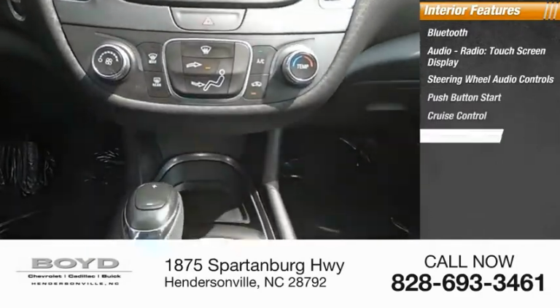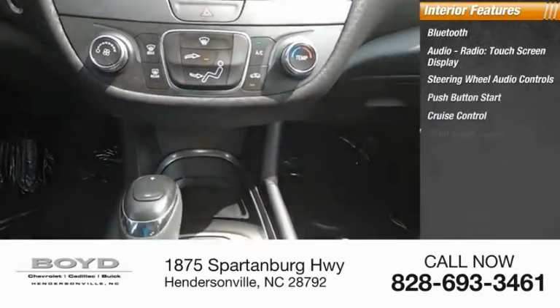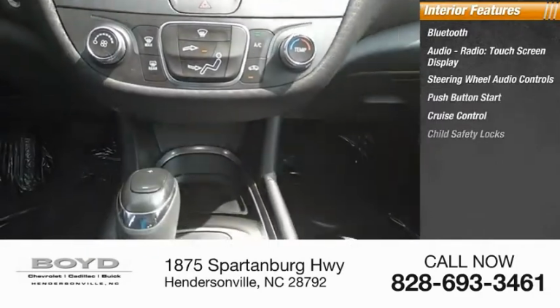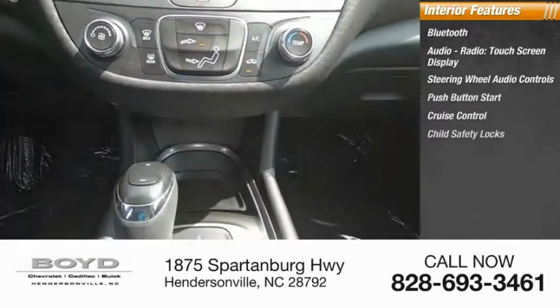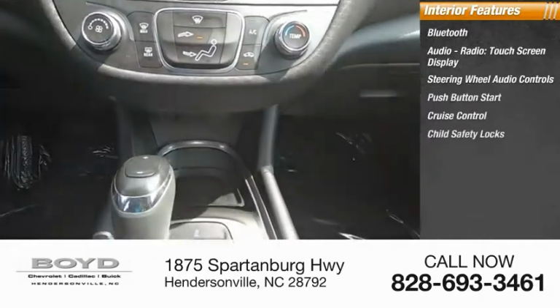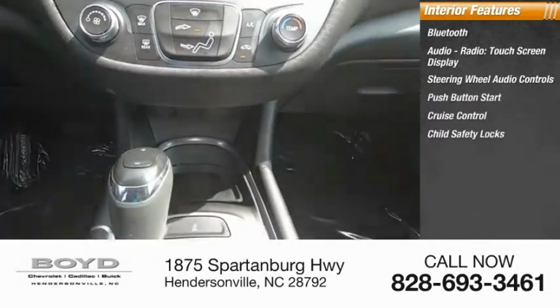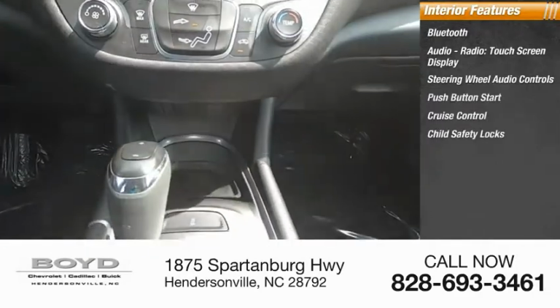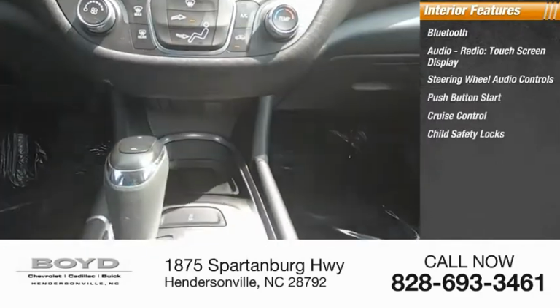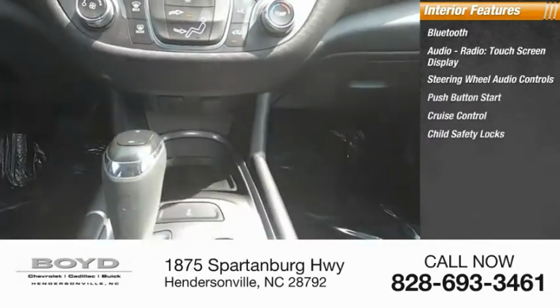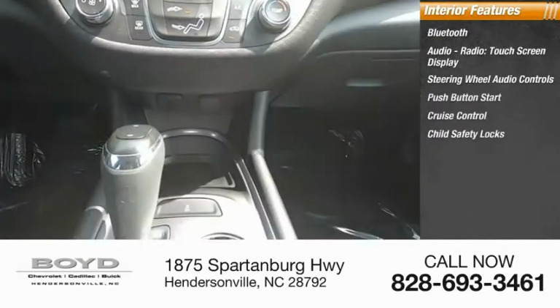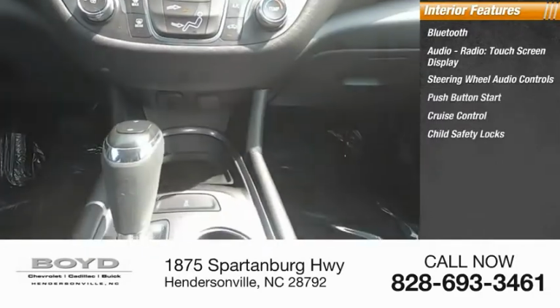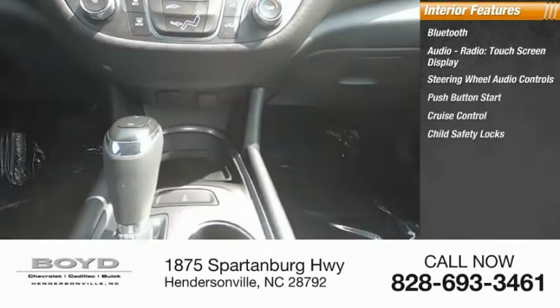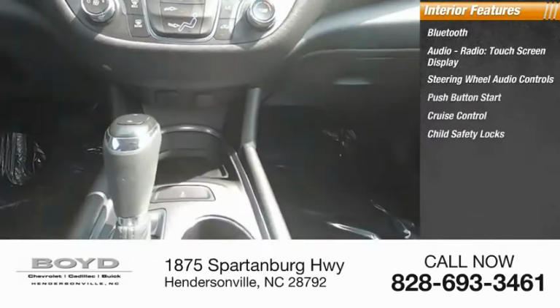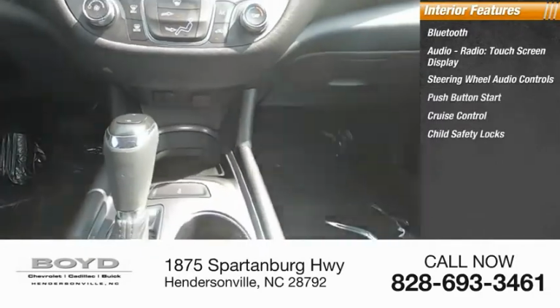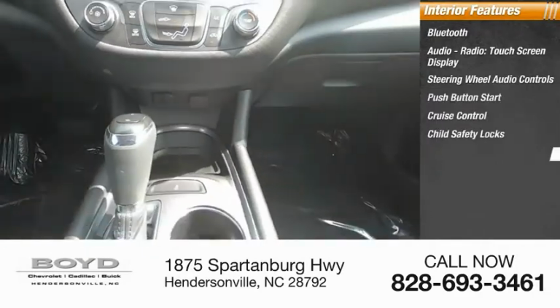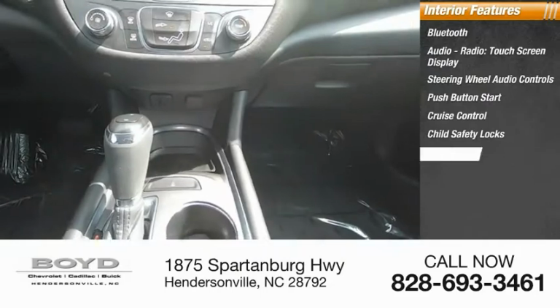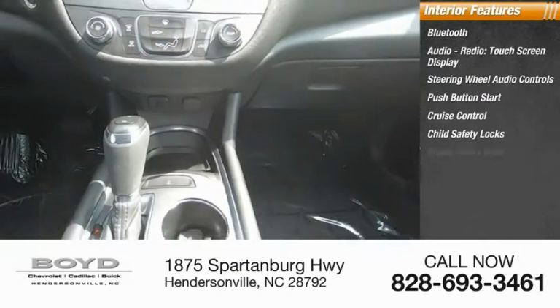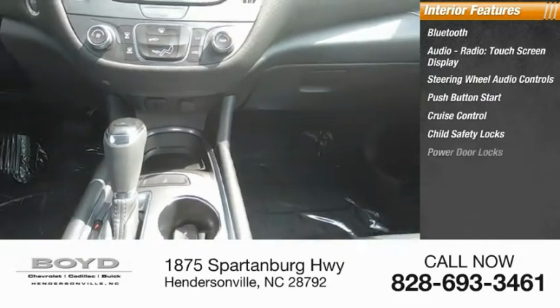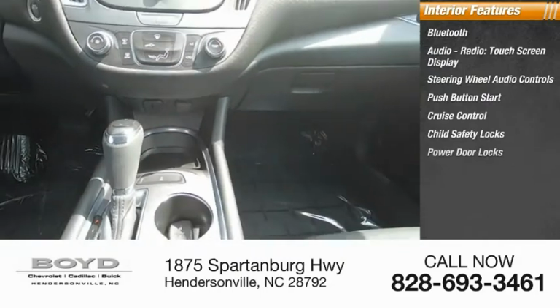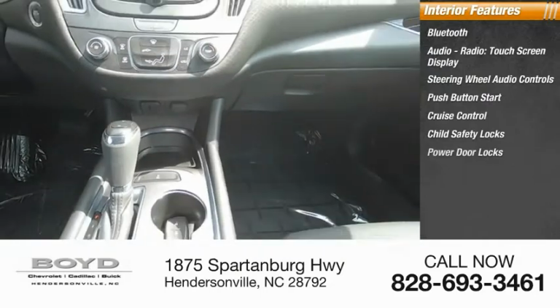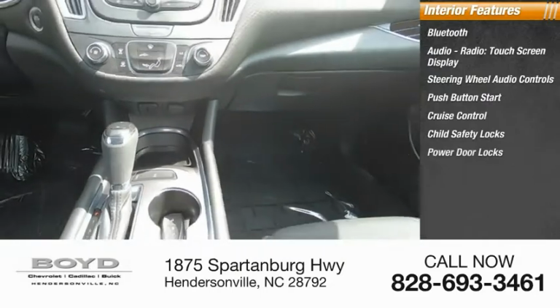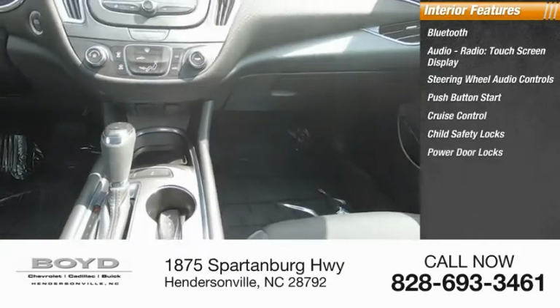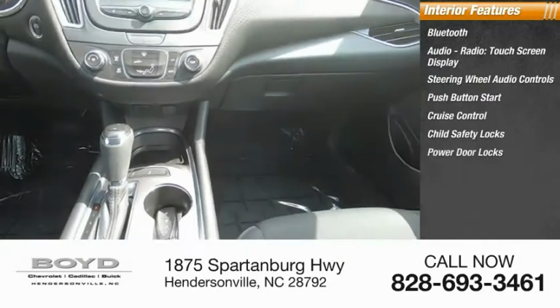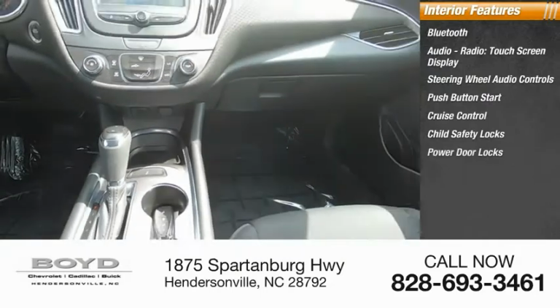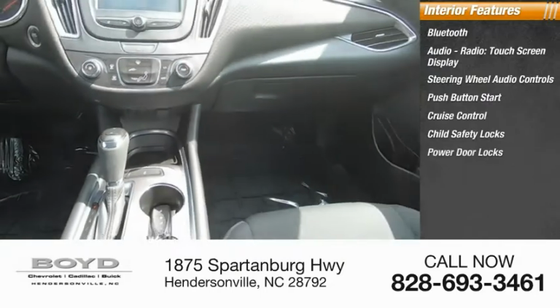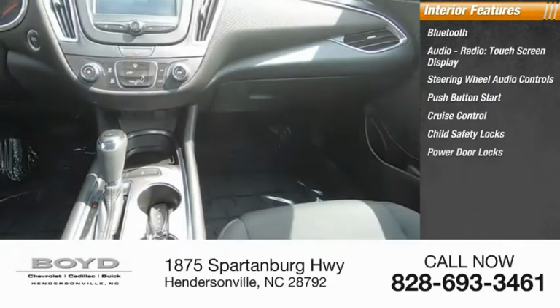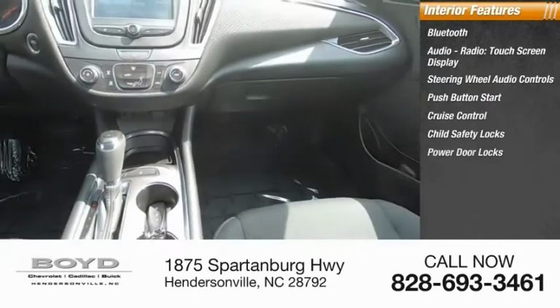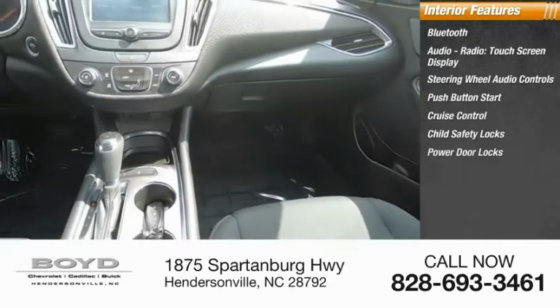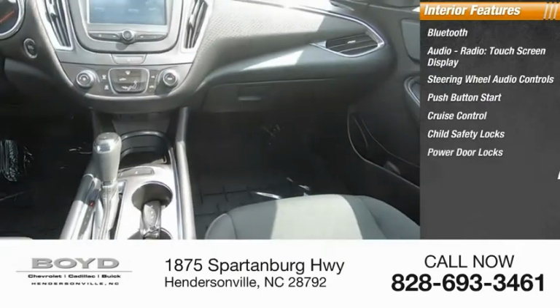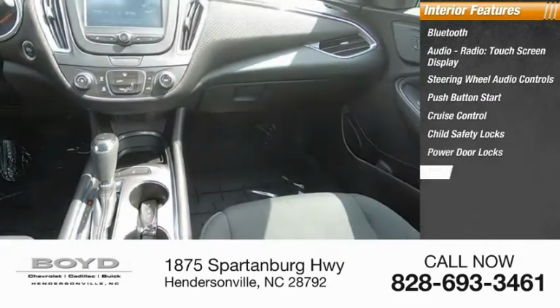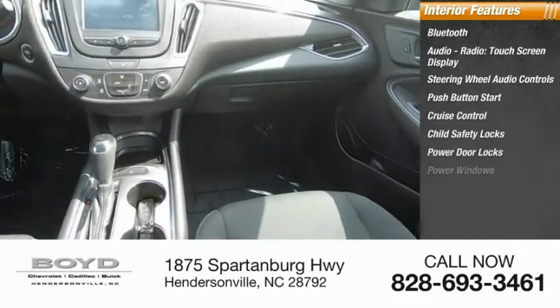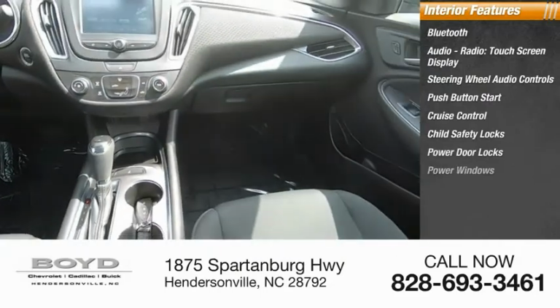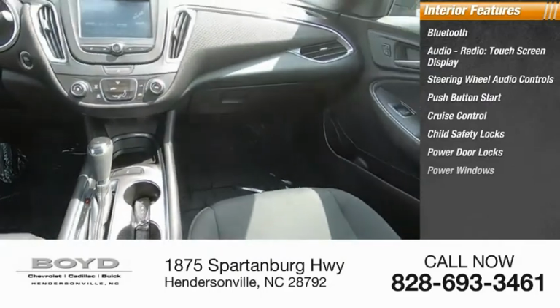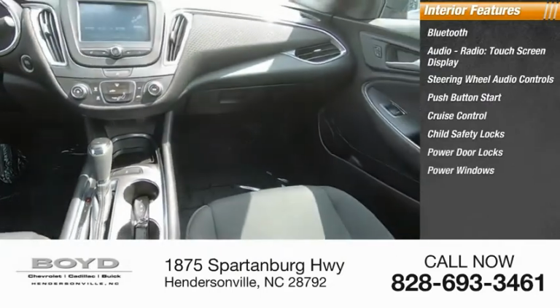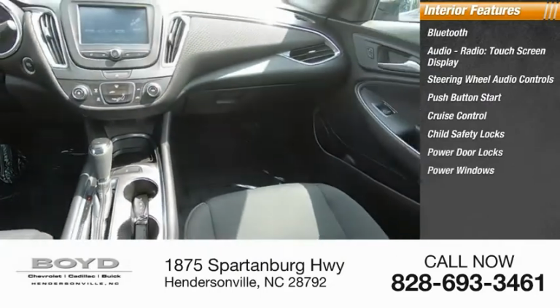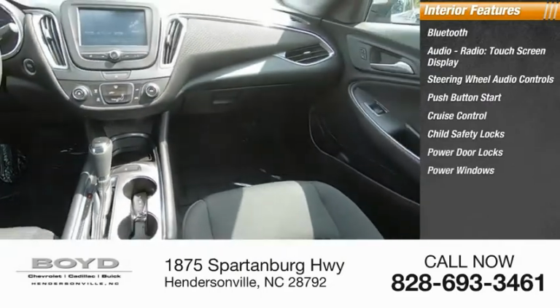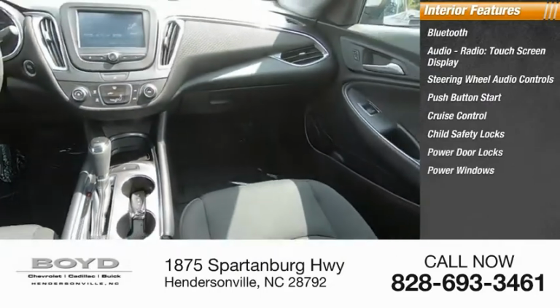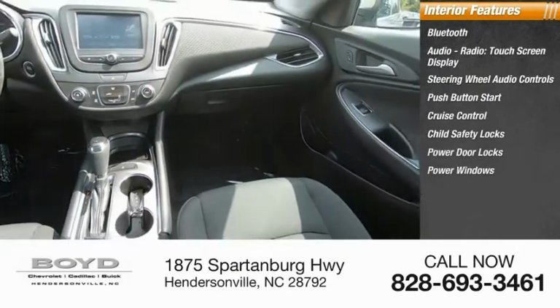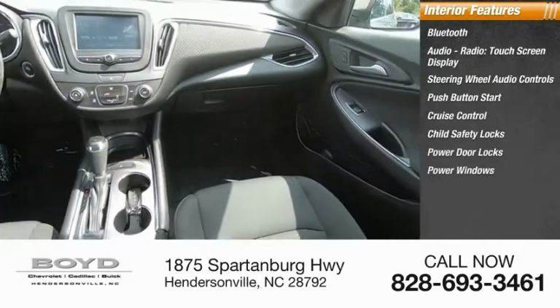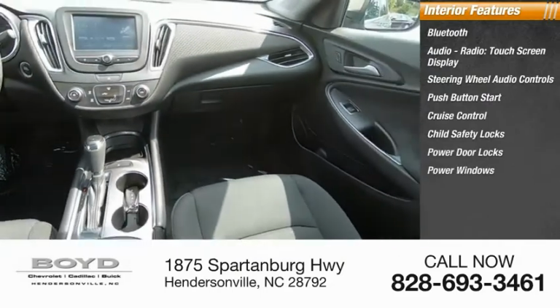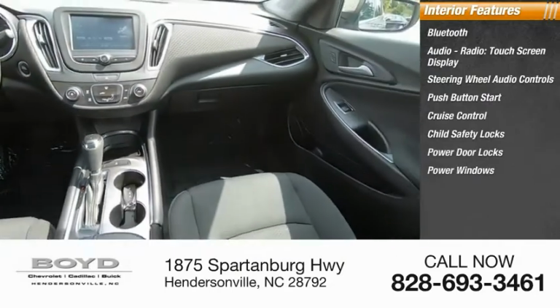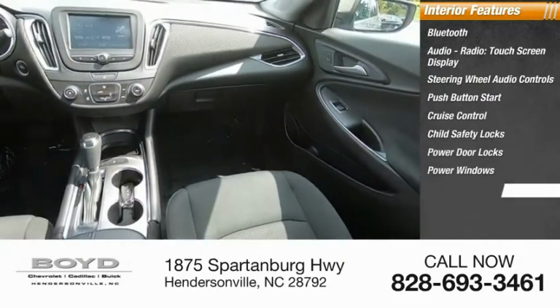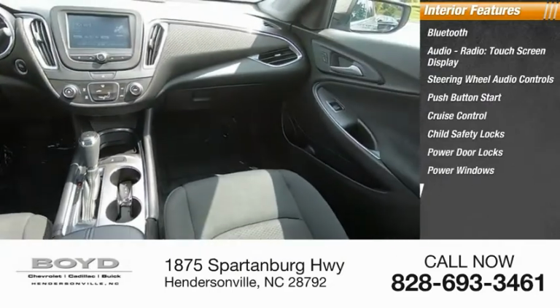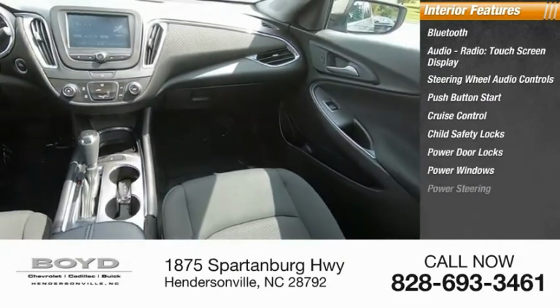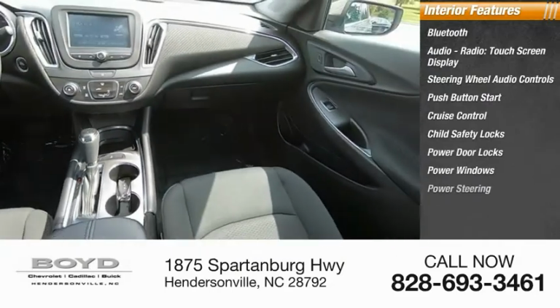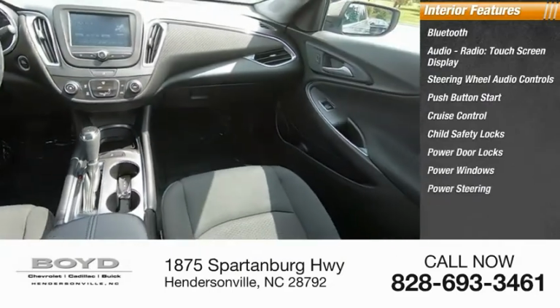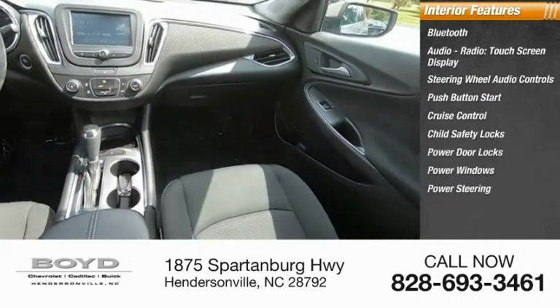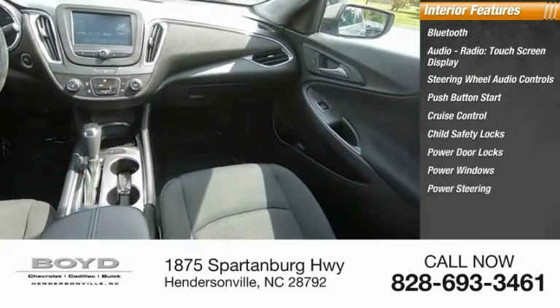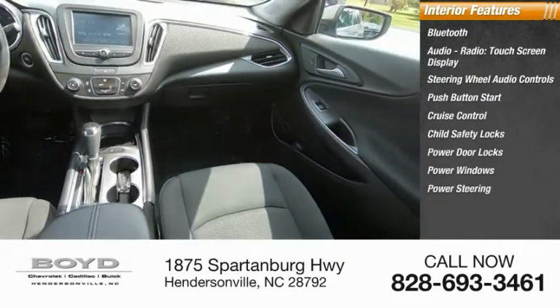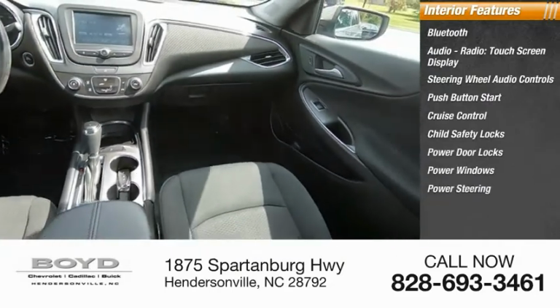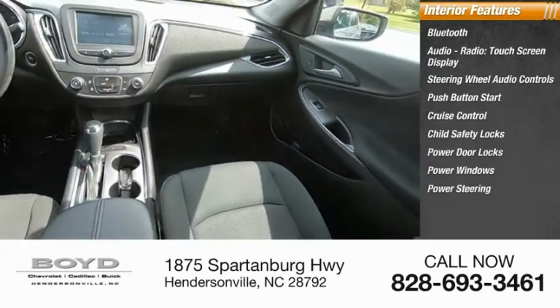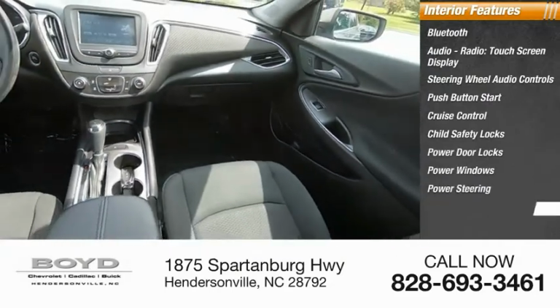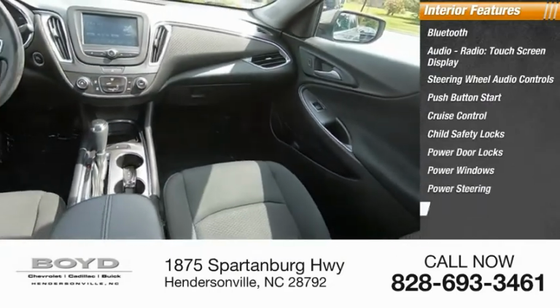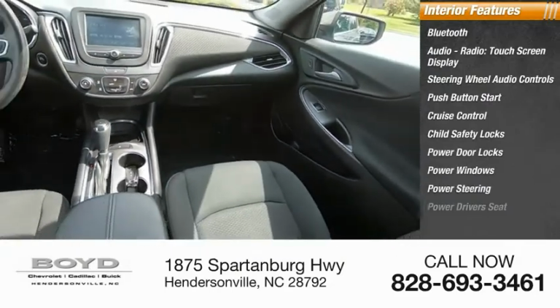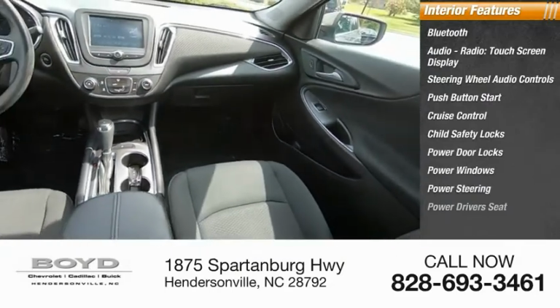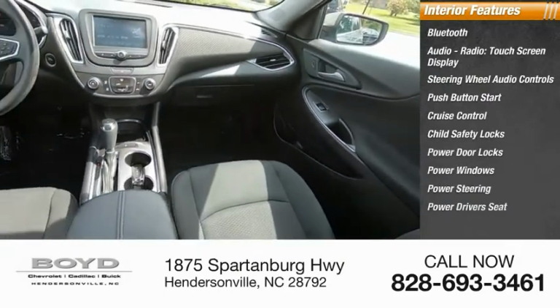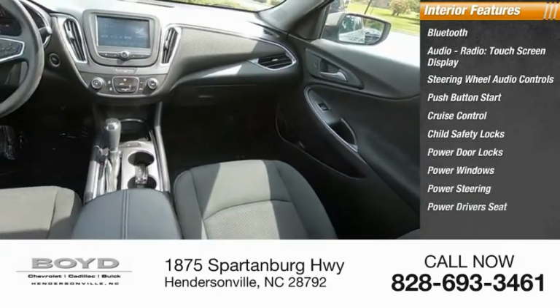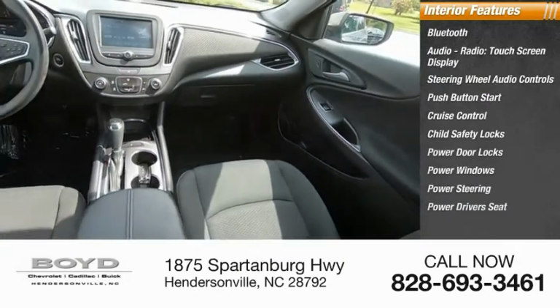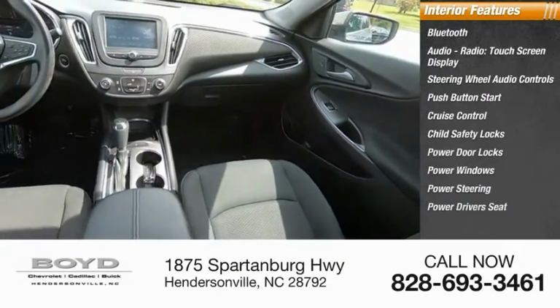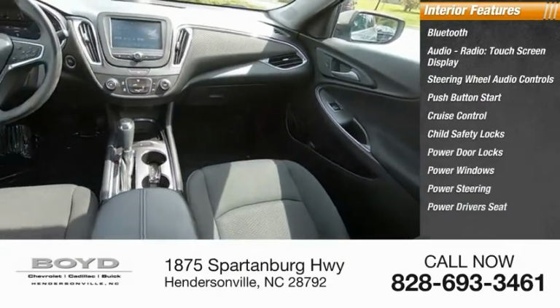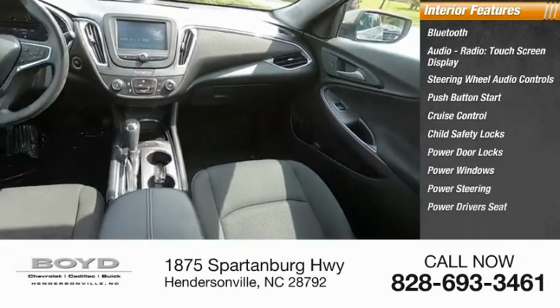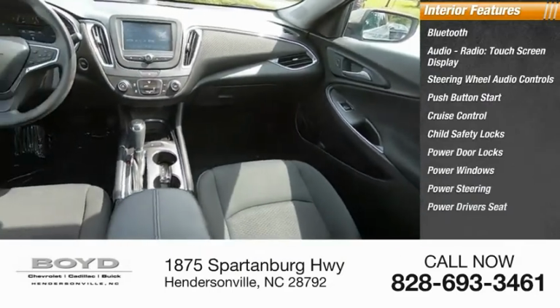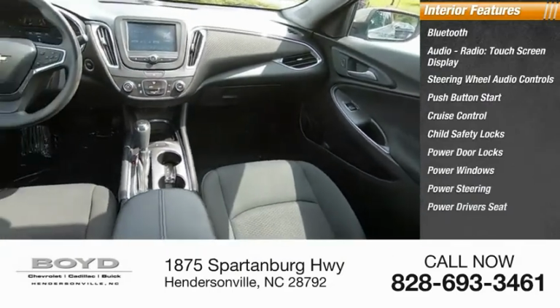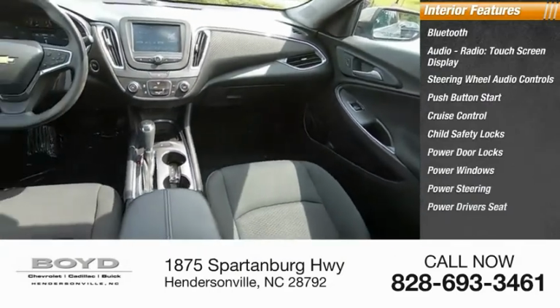Additional features include child safety locks, power door locks, power windows, power steering, and power driver's seat.